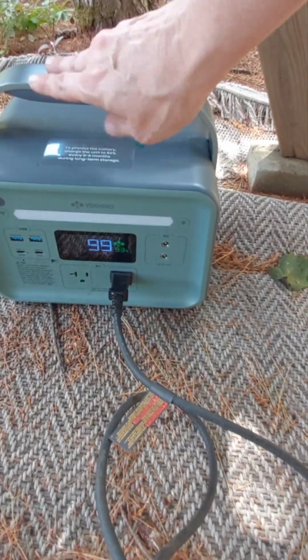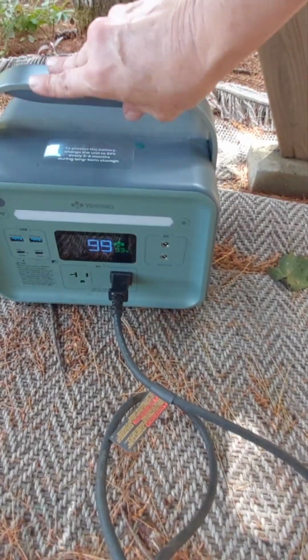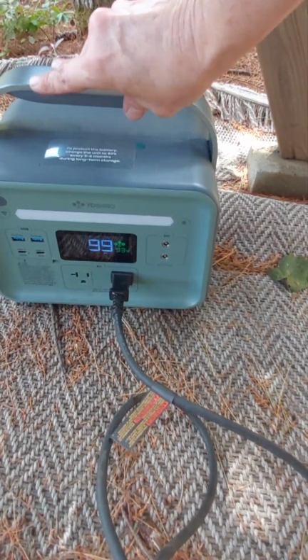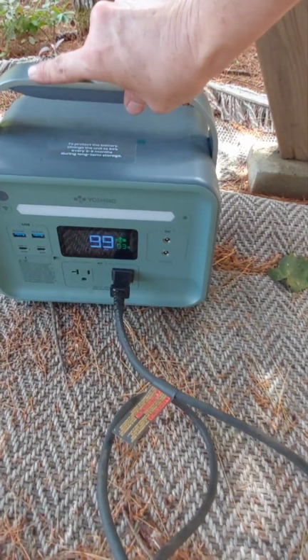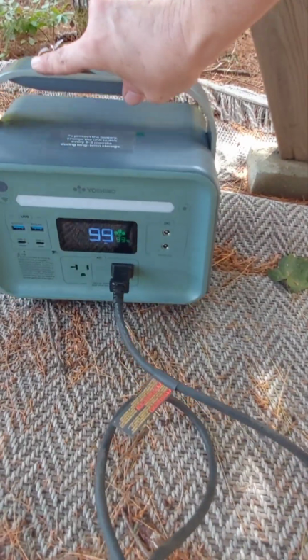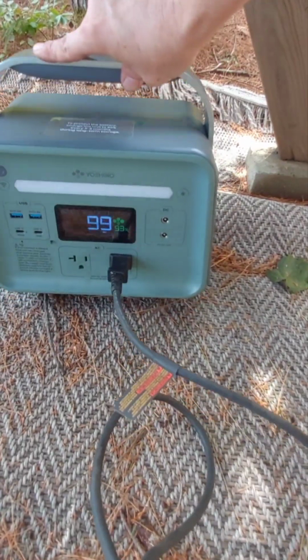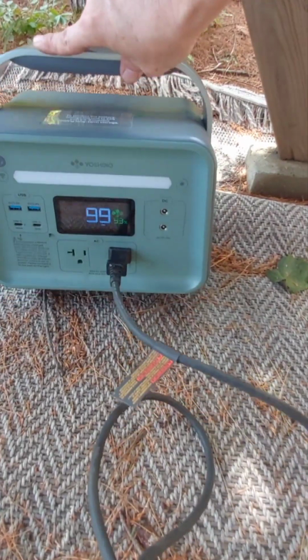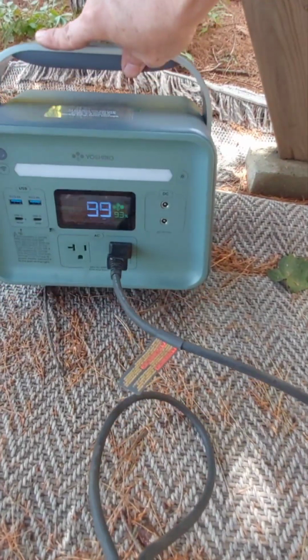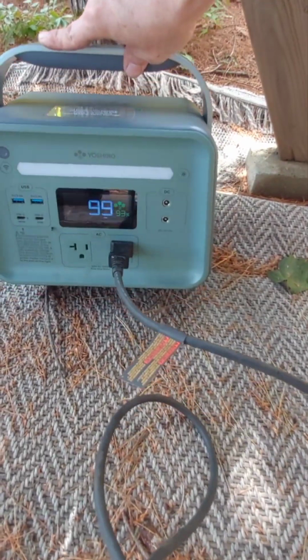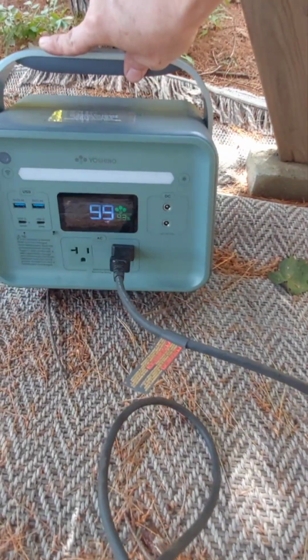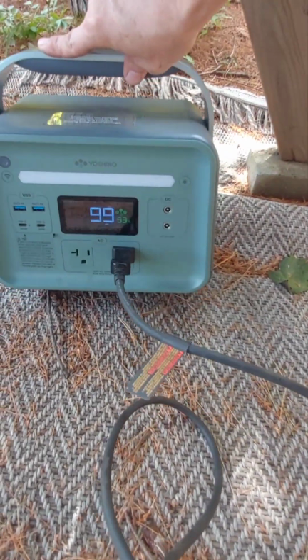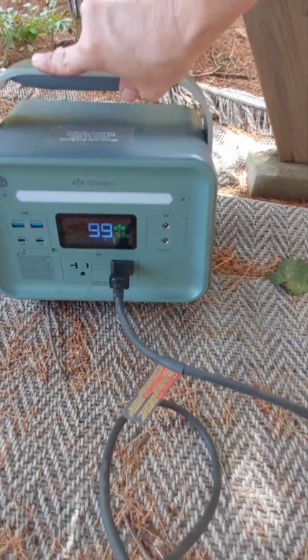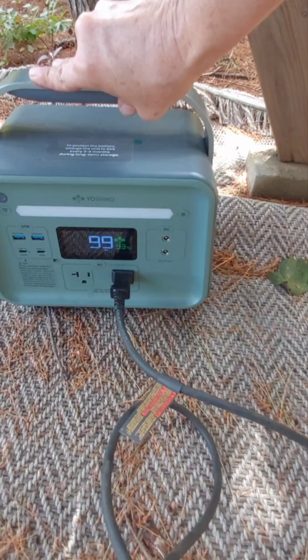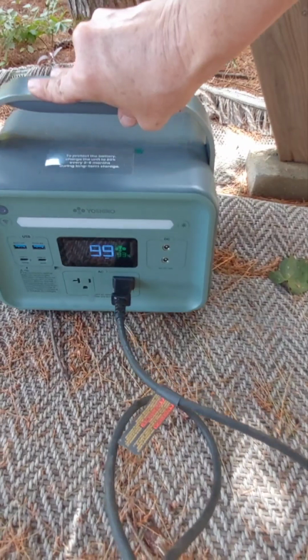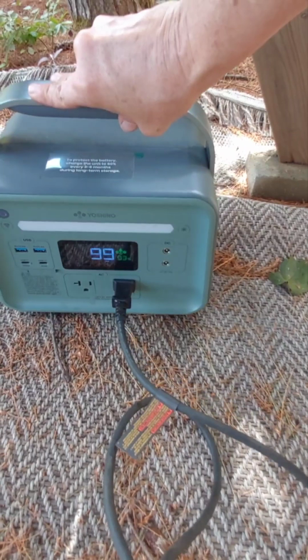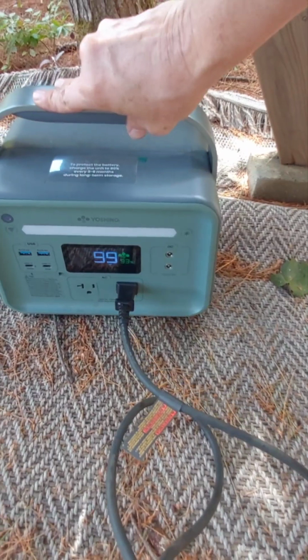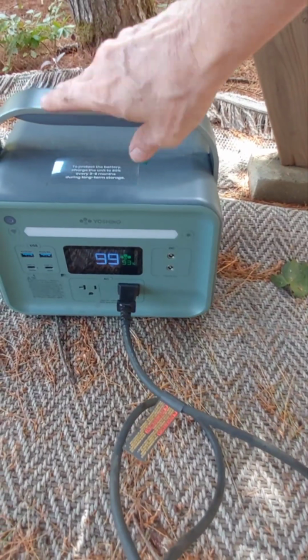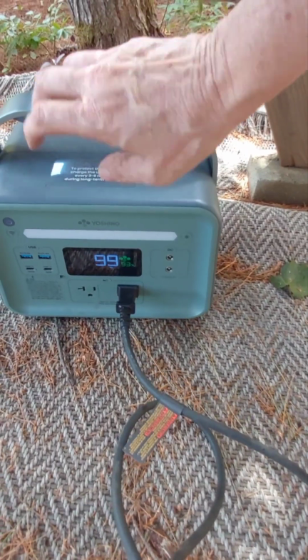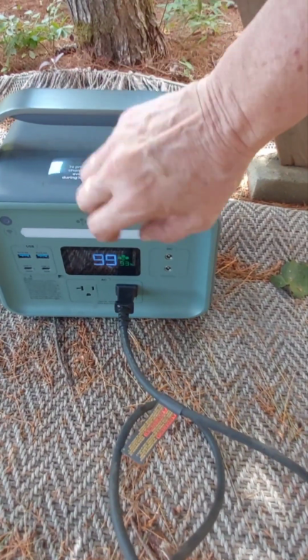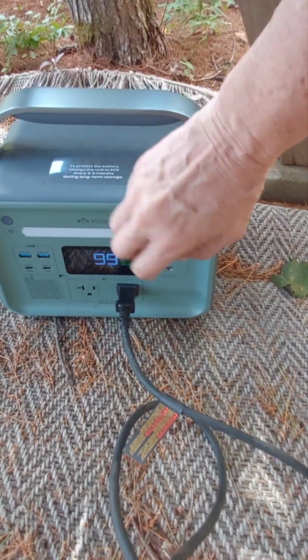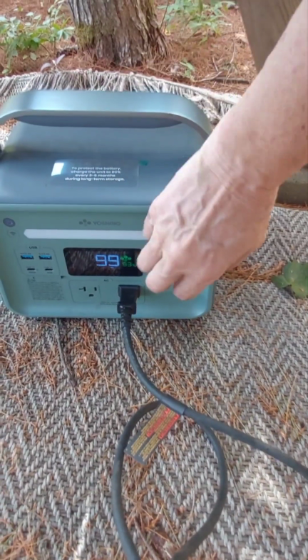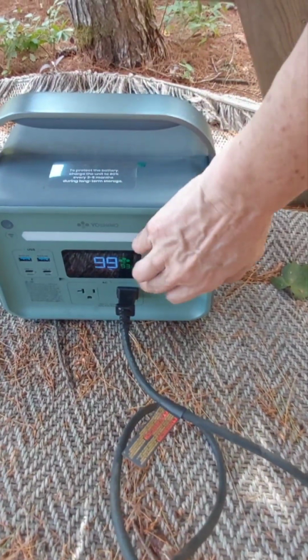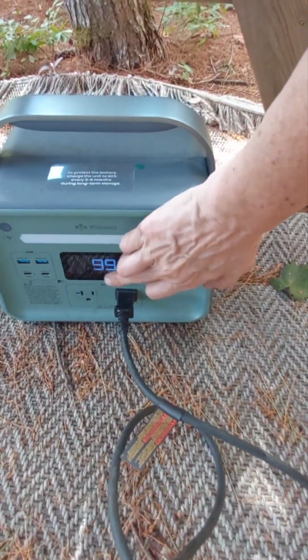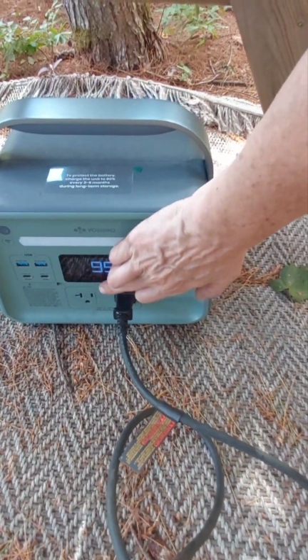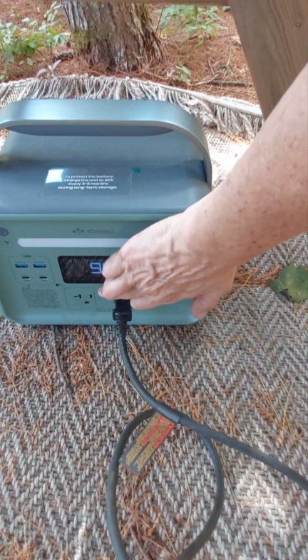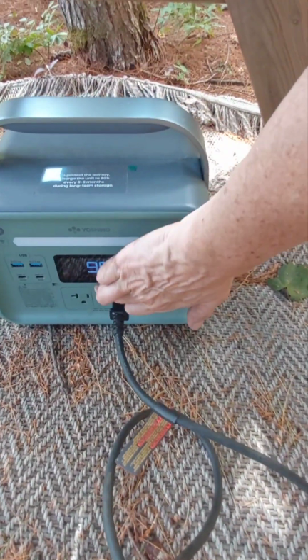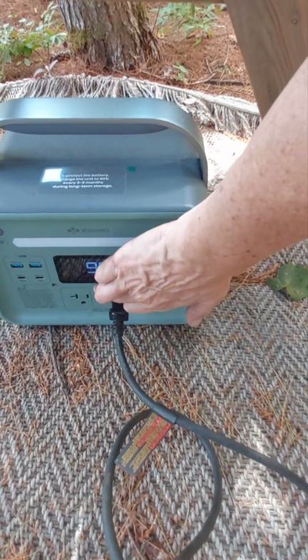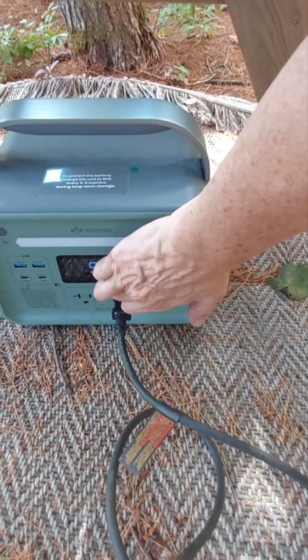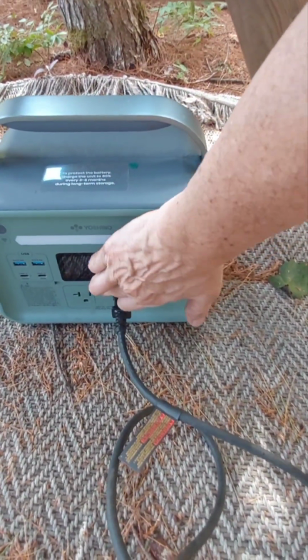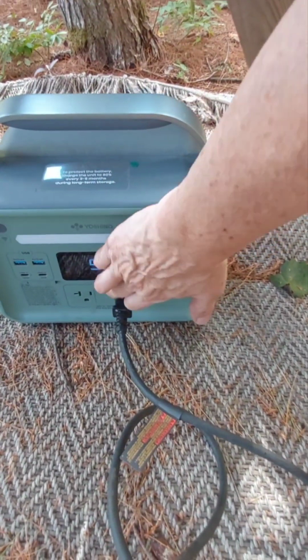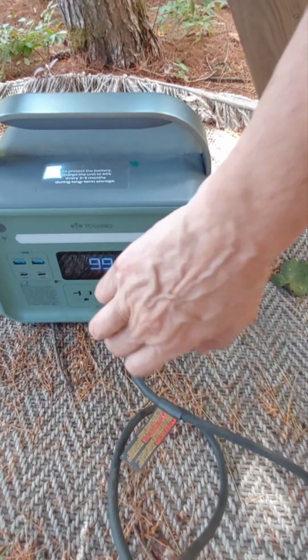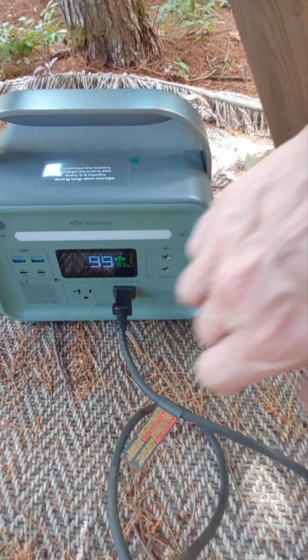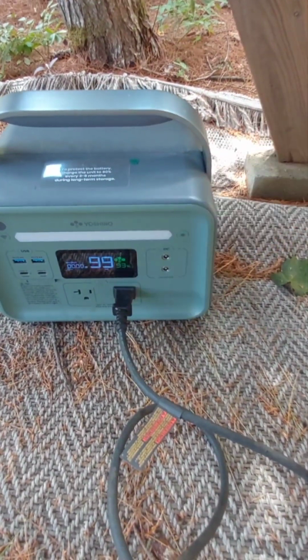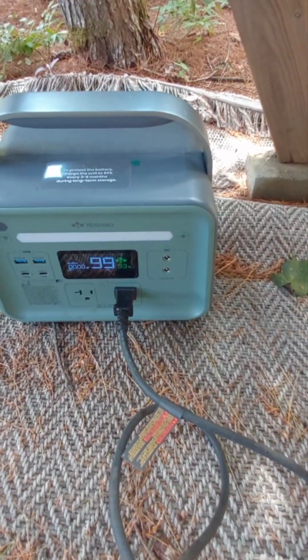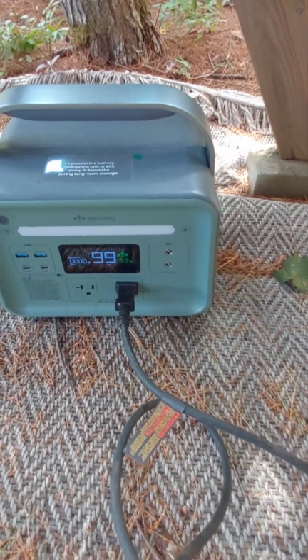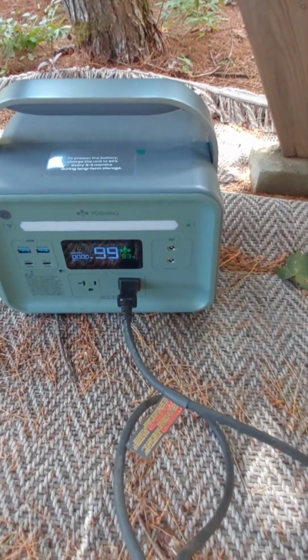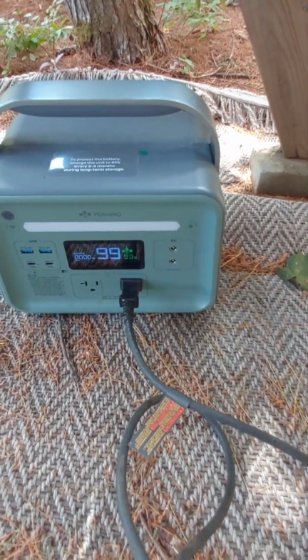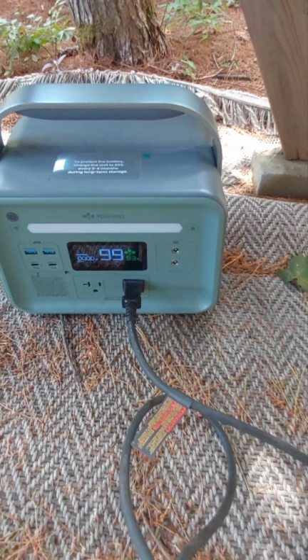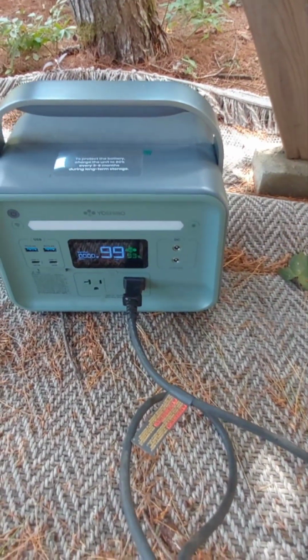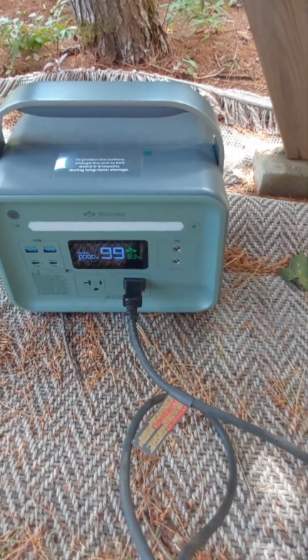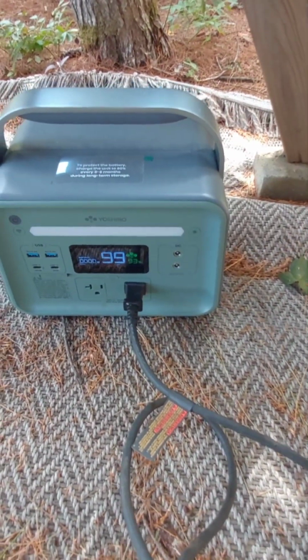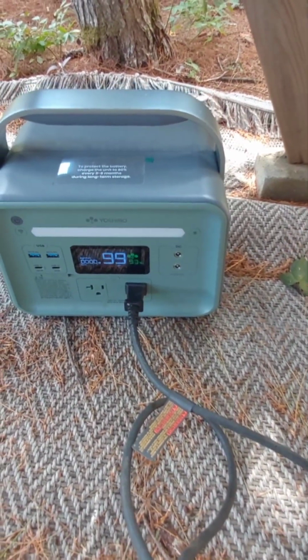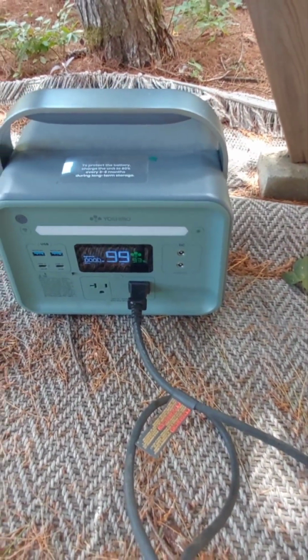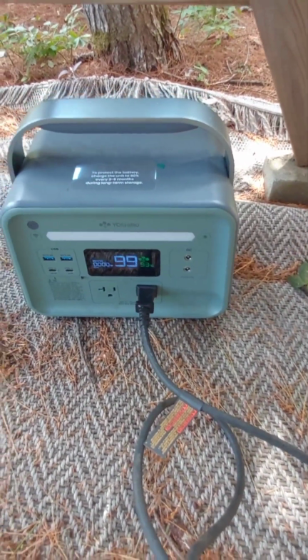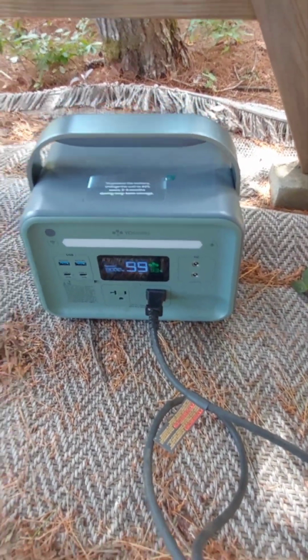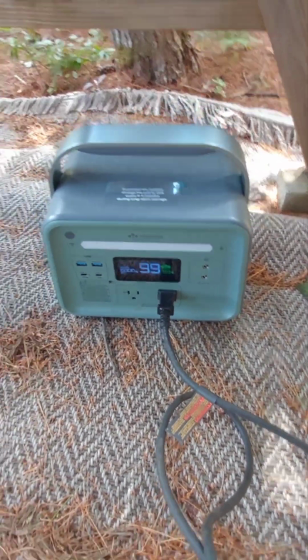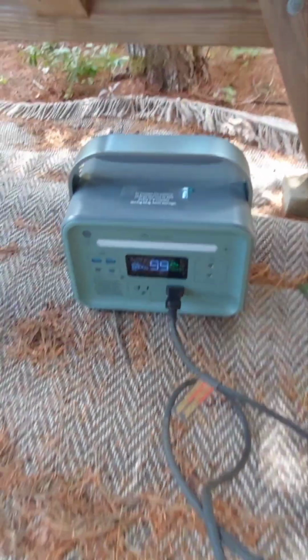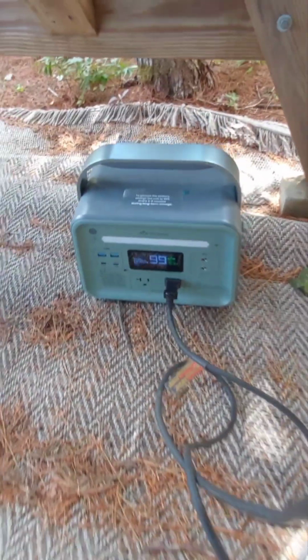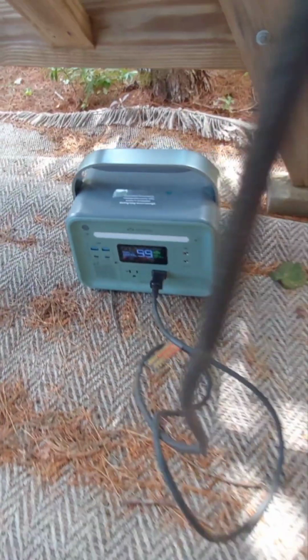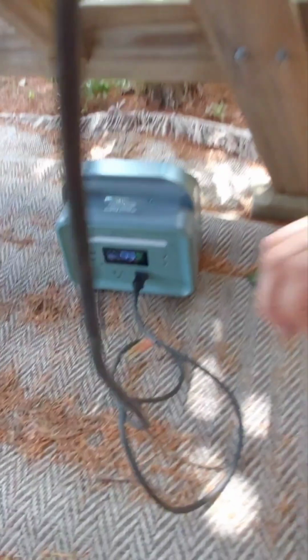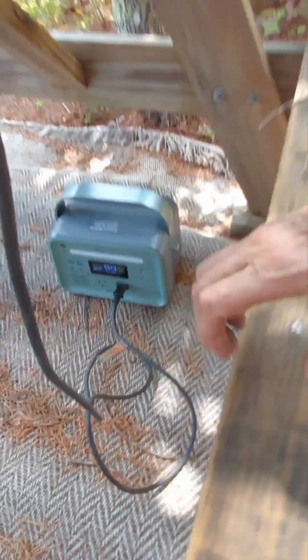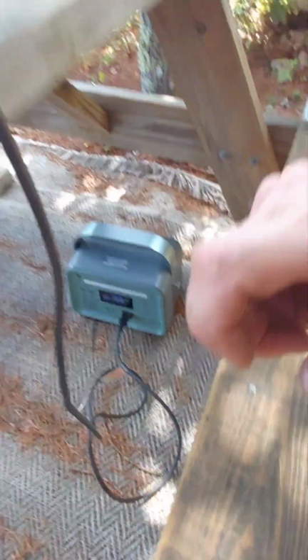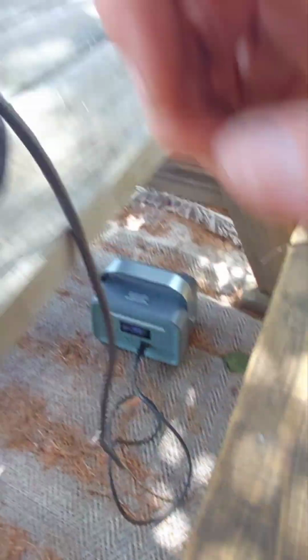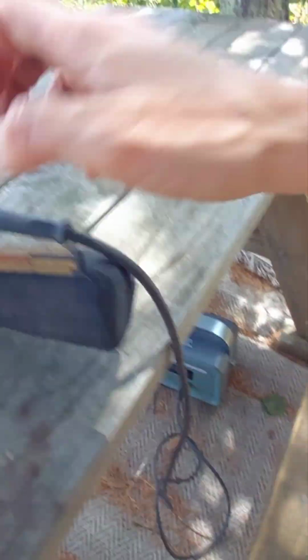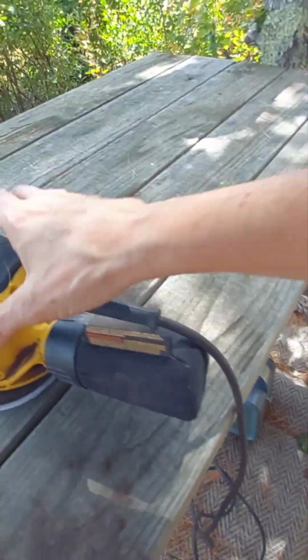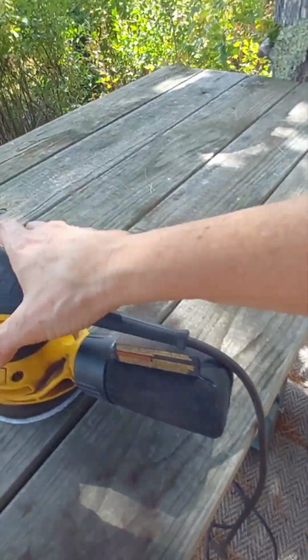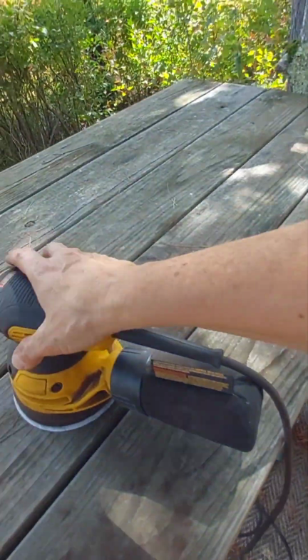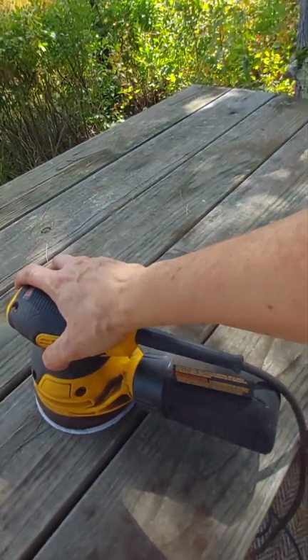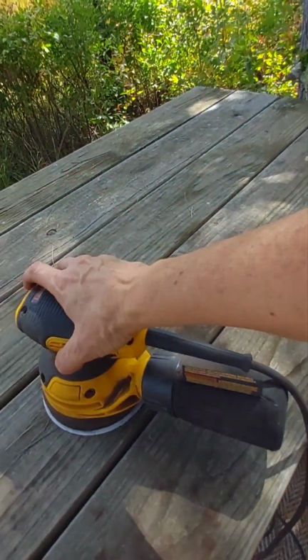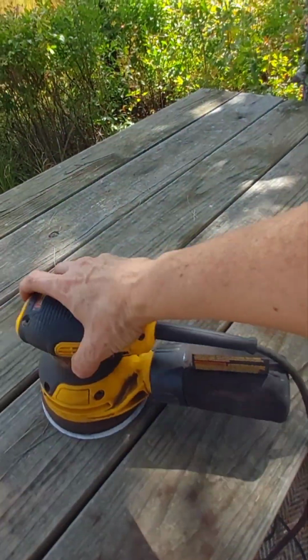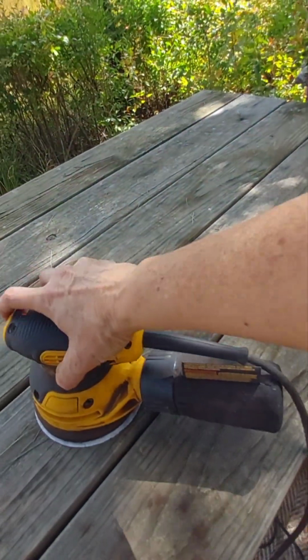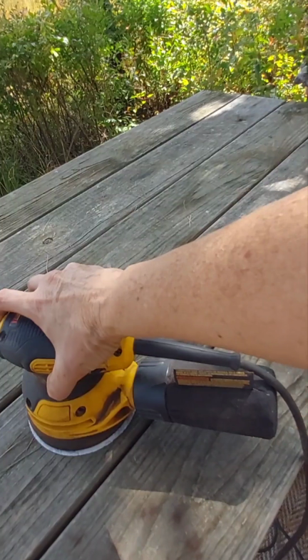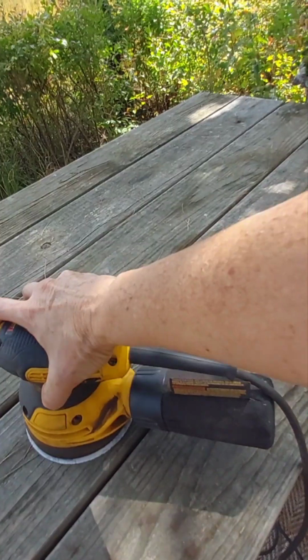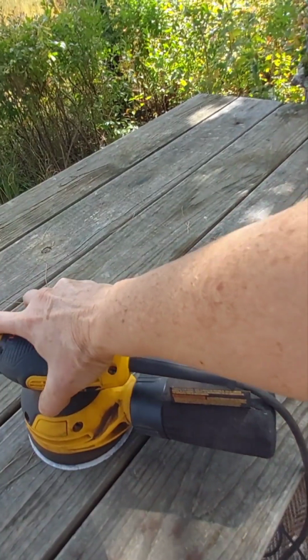We've got 93% power. I'm putting it underneath the picnic table, turning on the AC power, and that should turn this on.